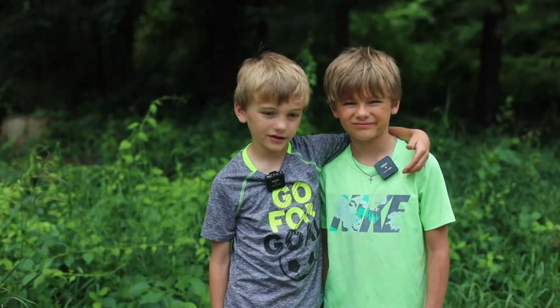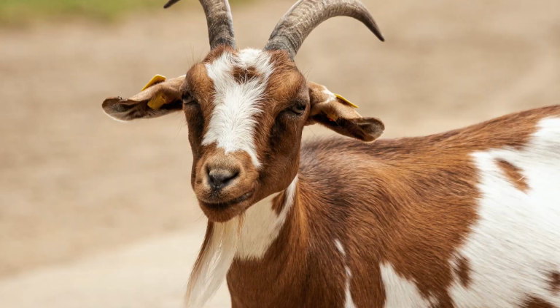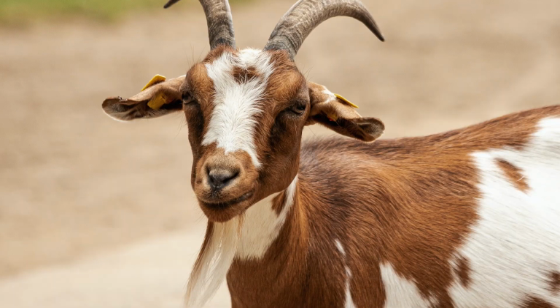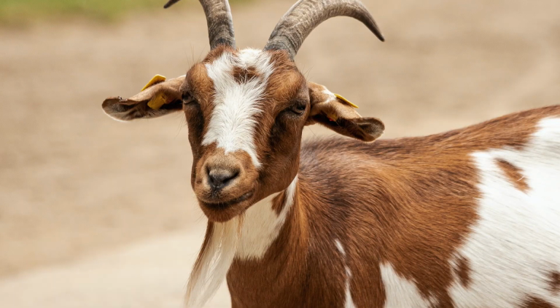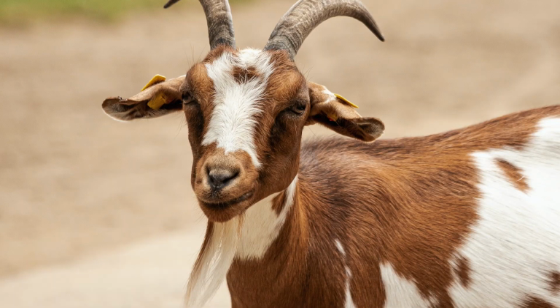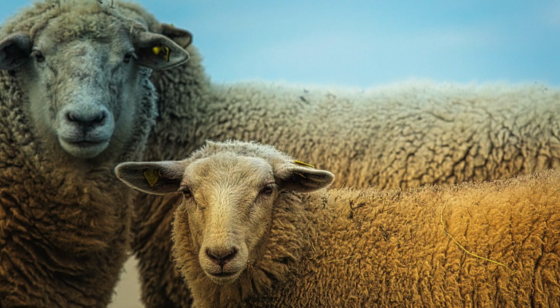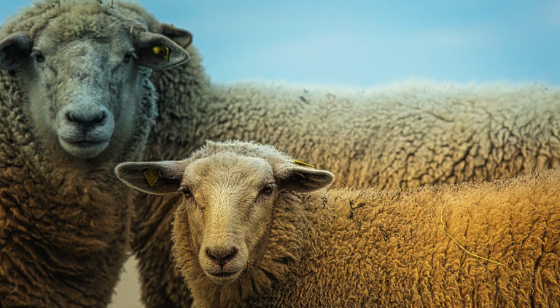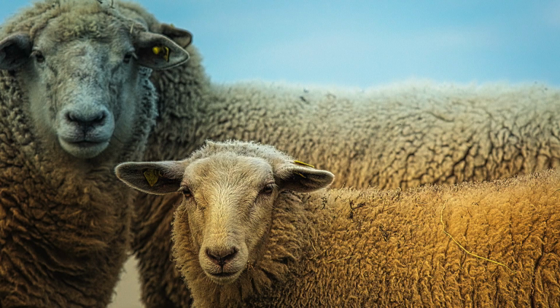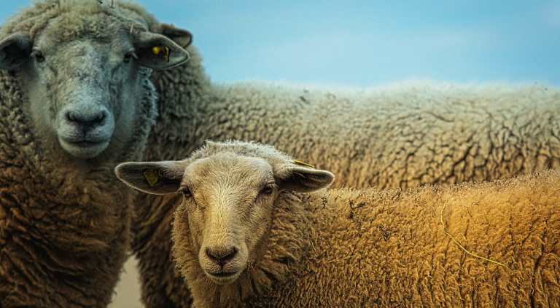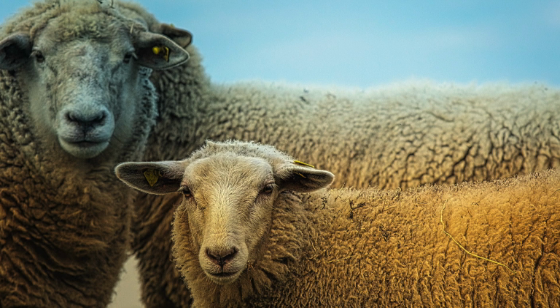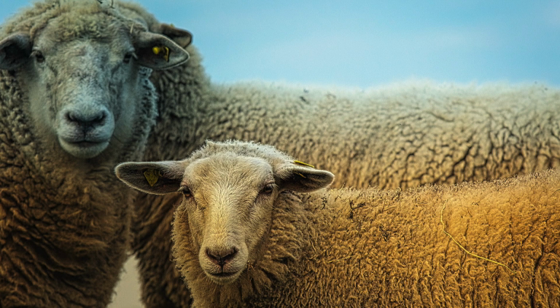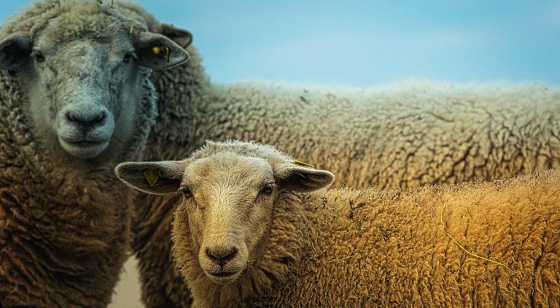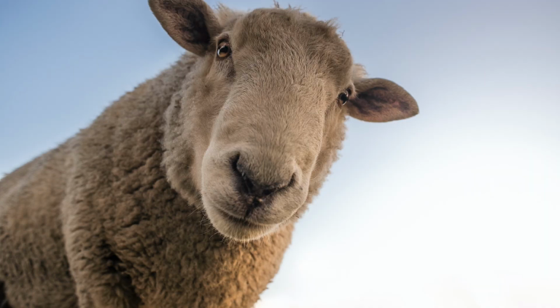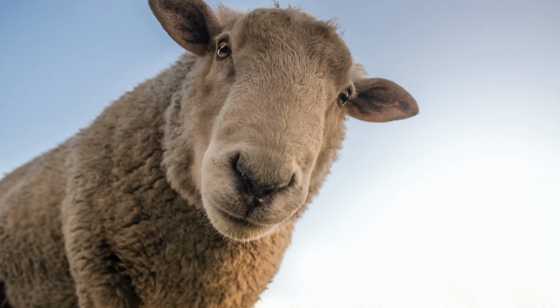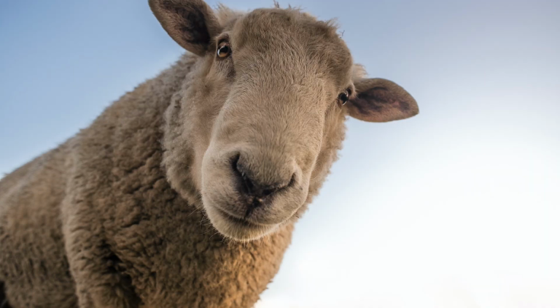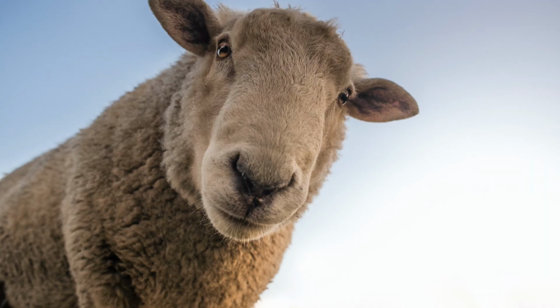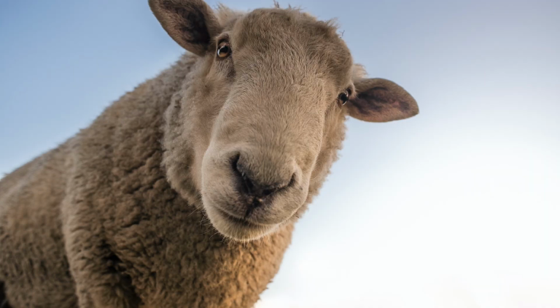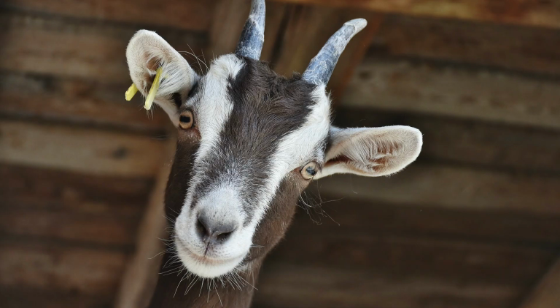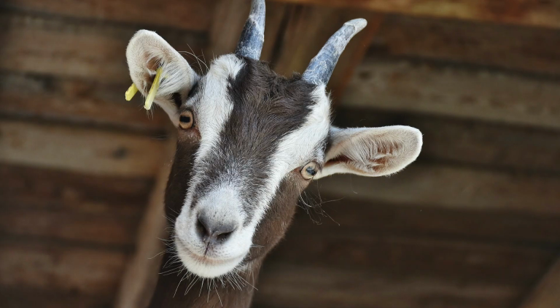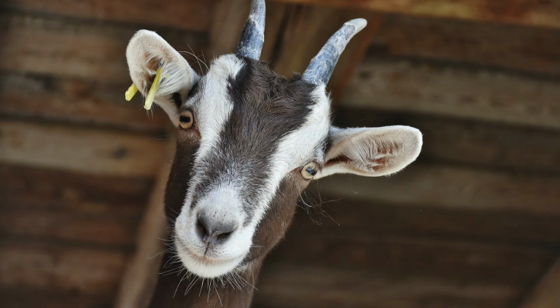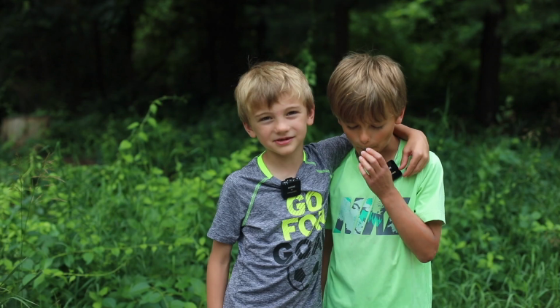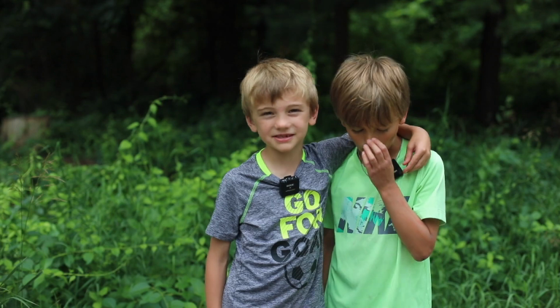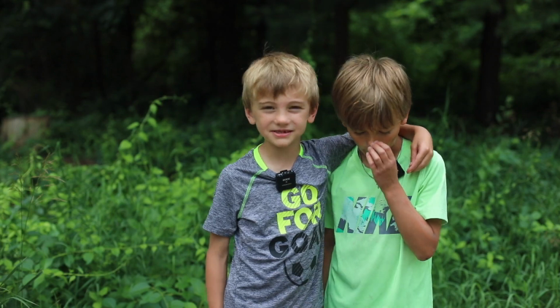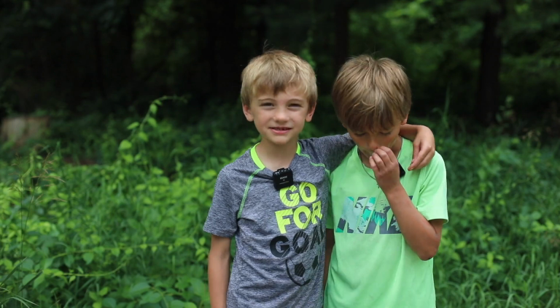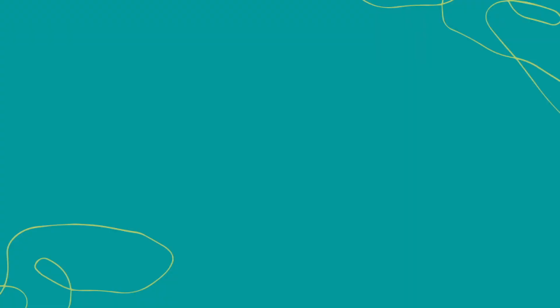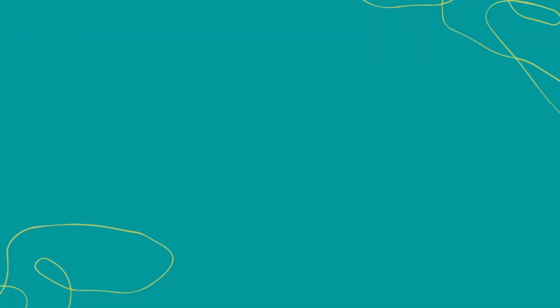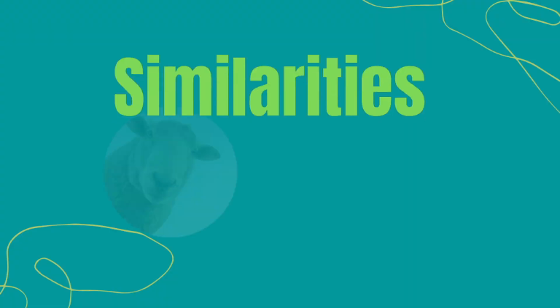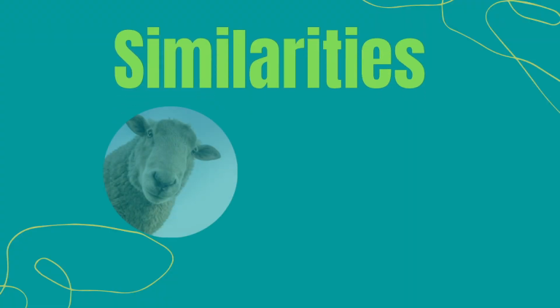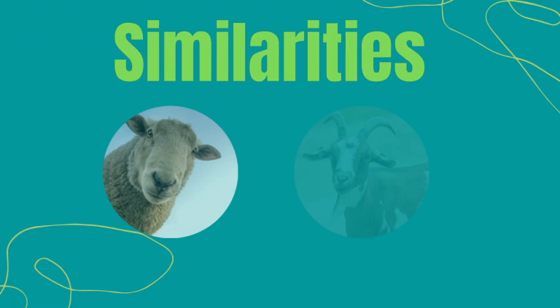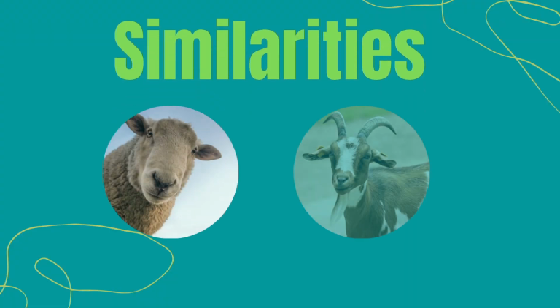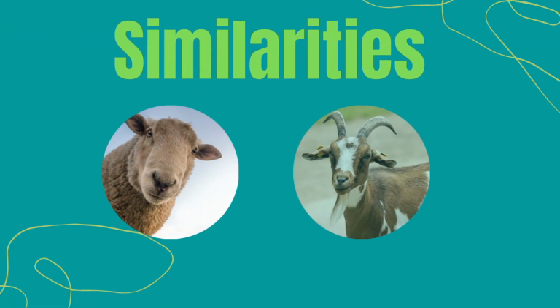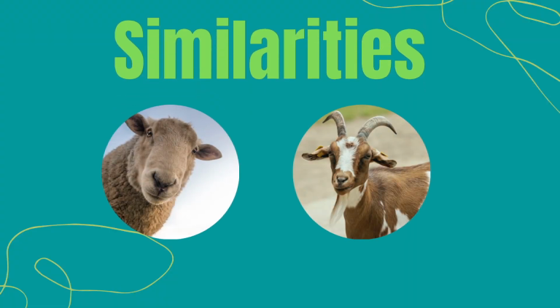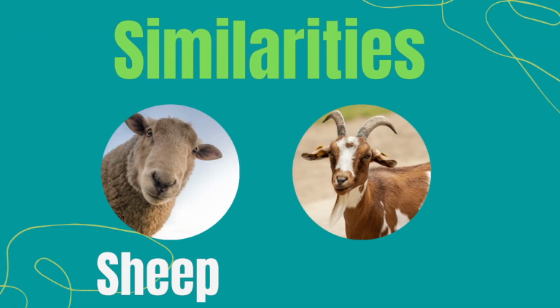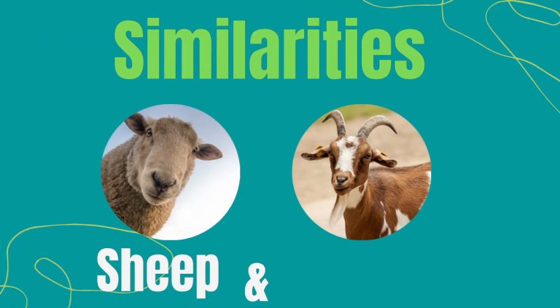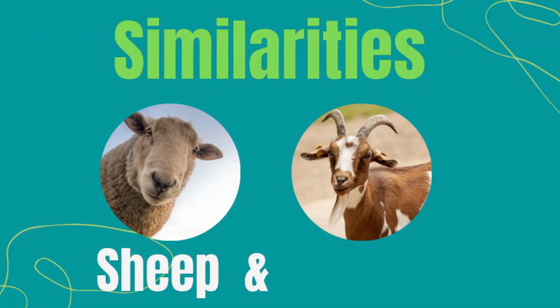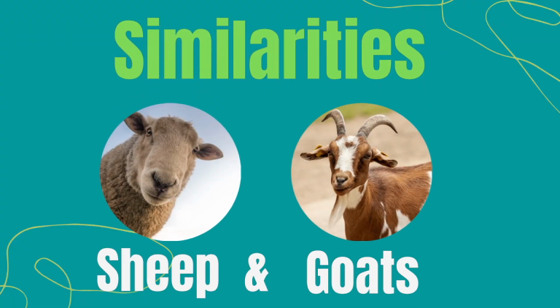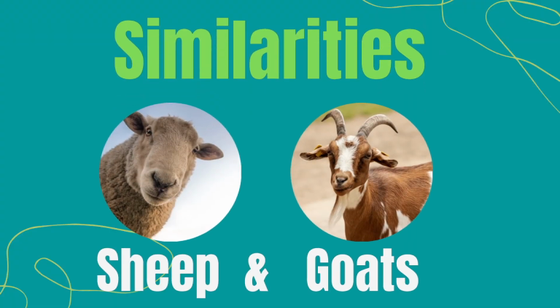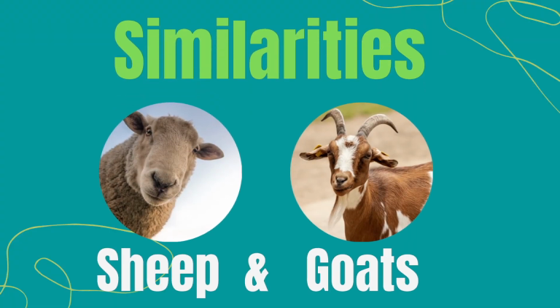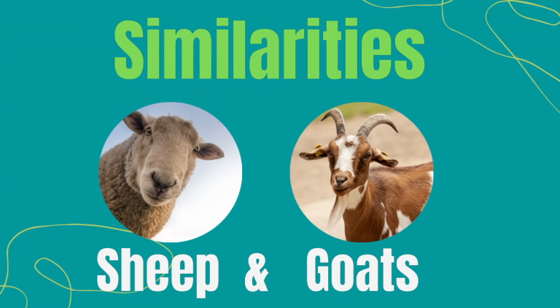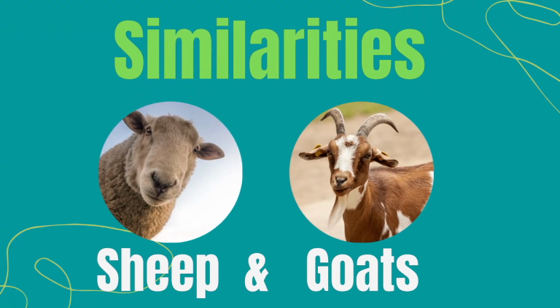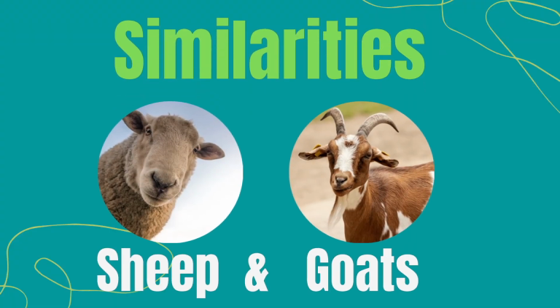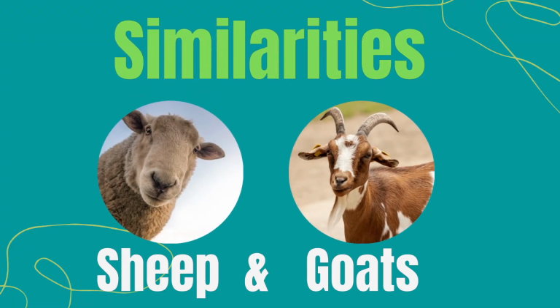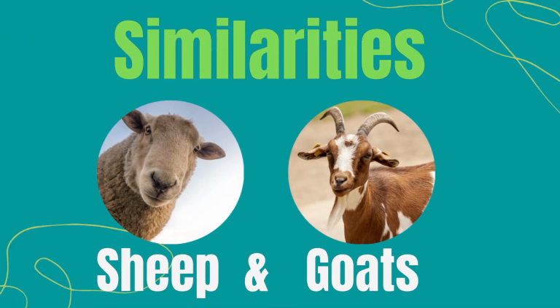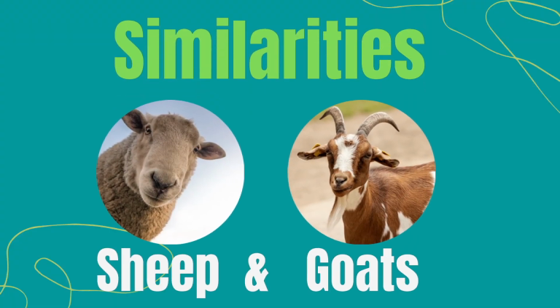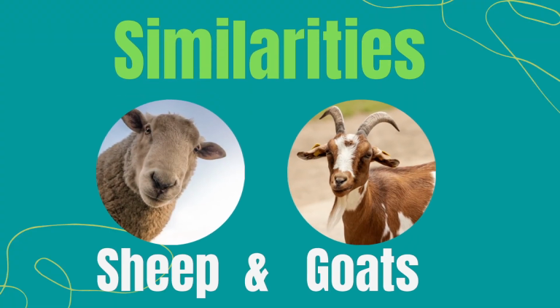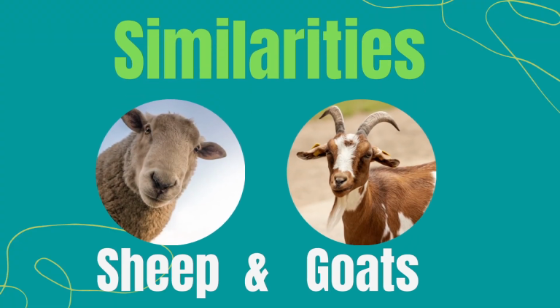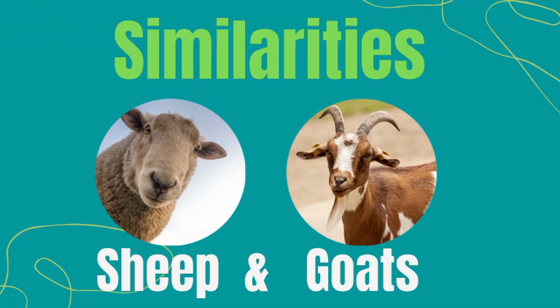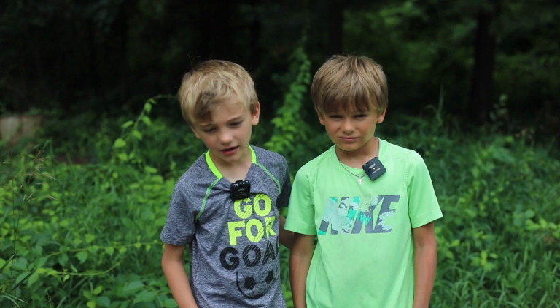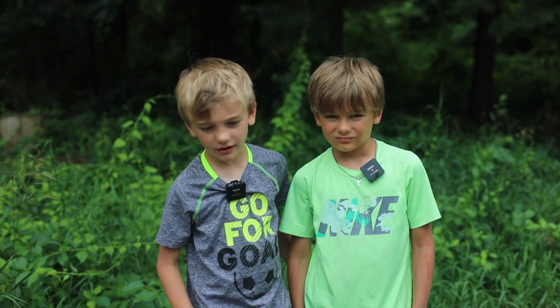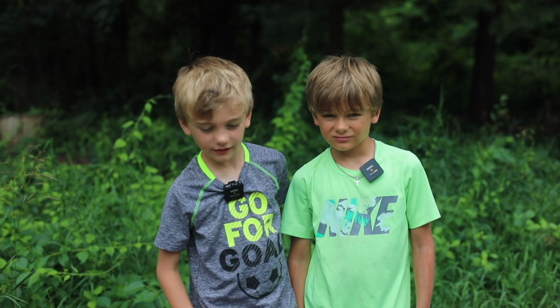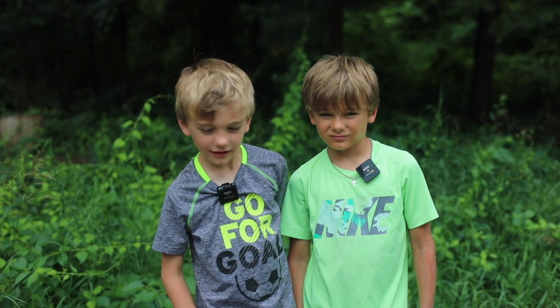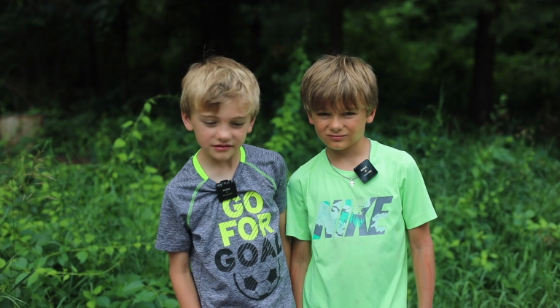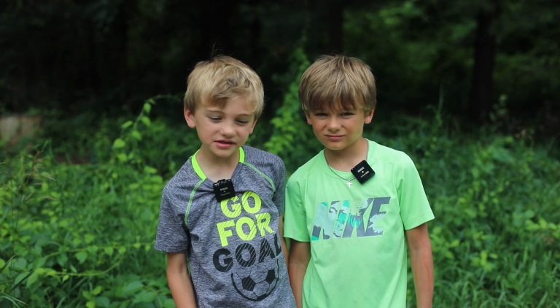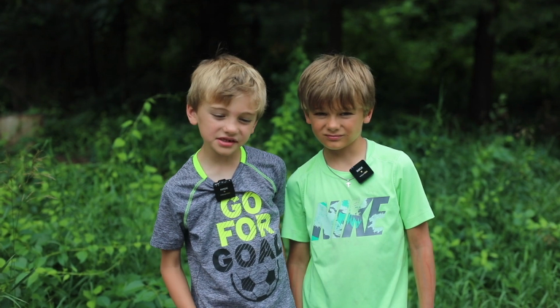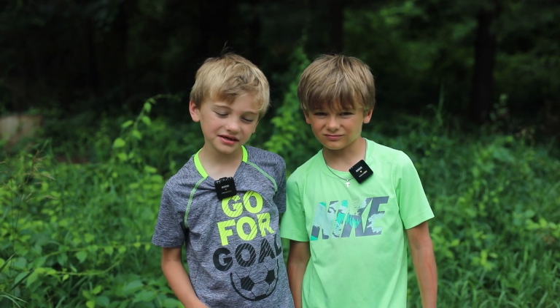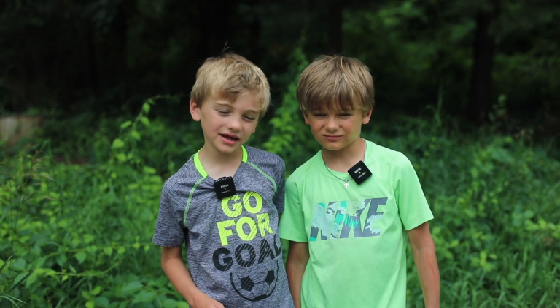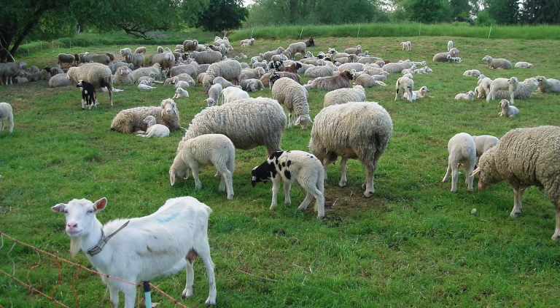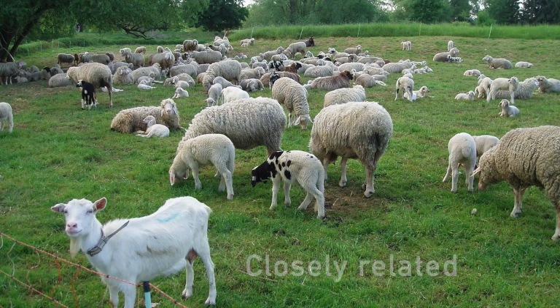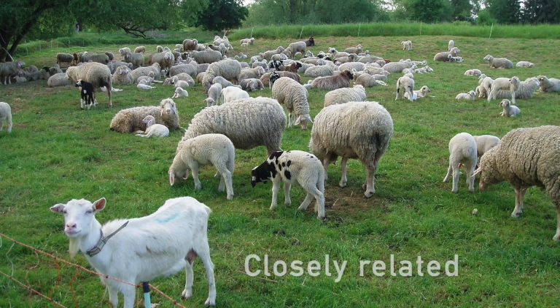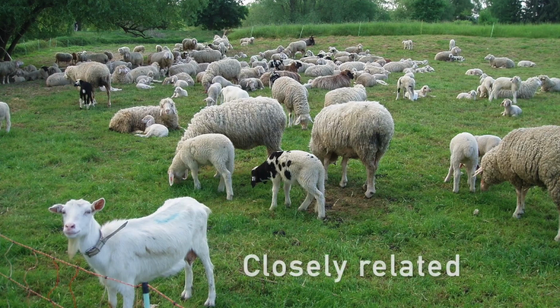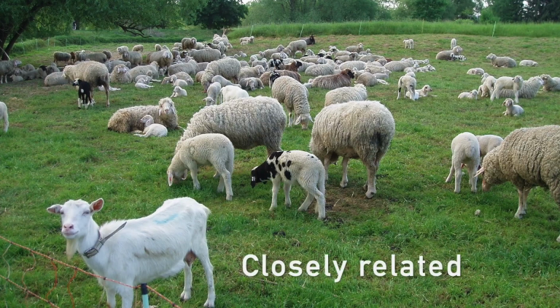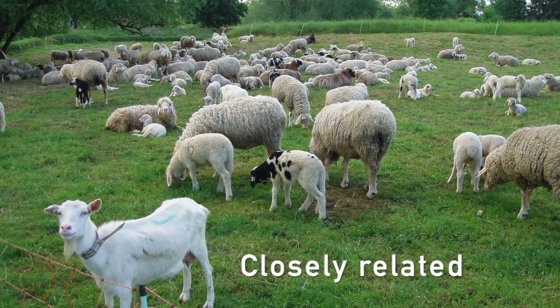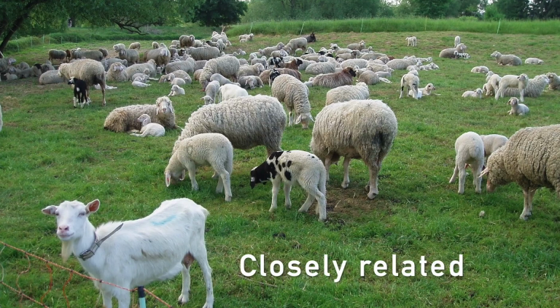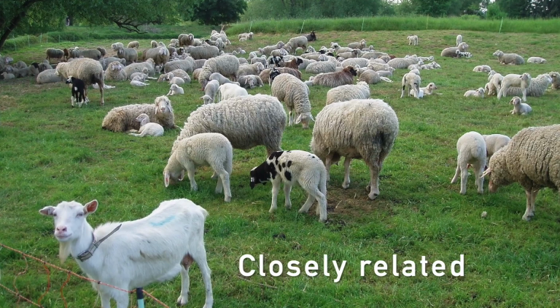Goats and sheep. Sheep and goats. Let's start with their similarities. They are closely related.